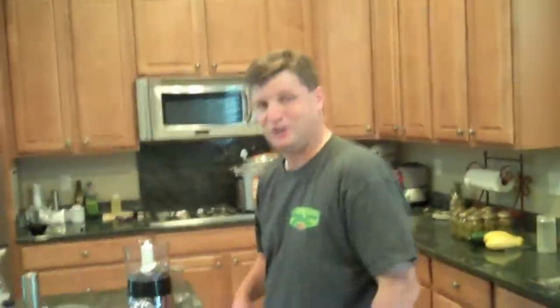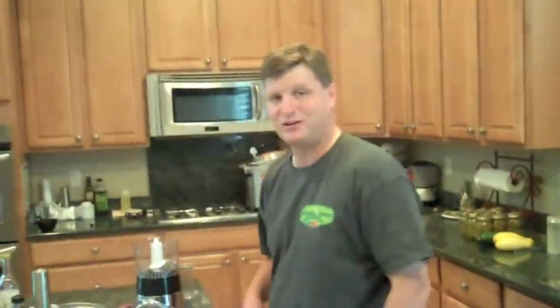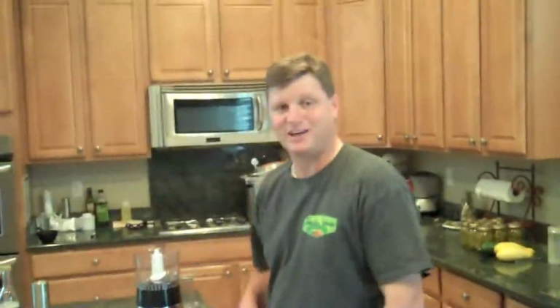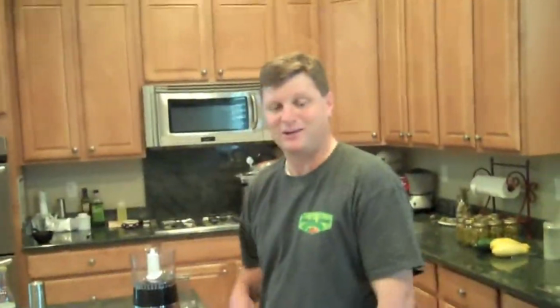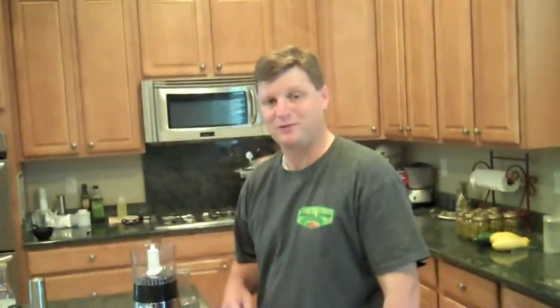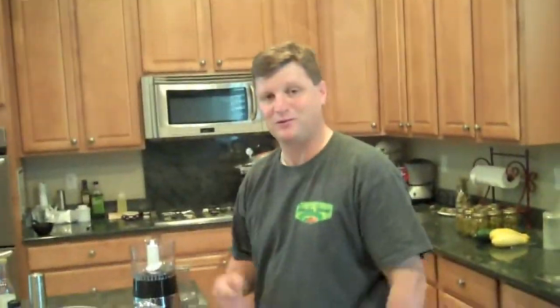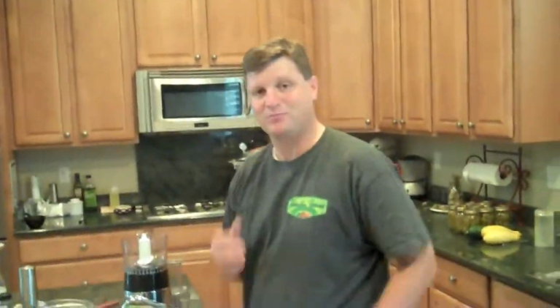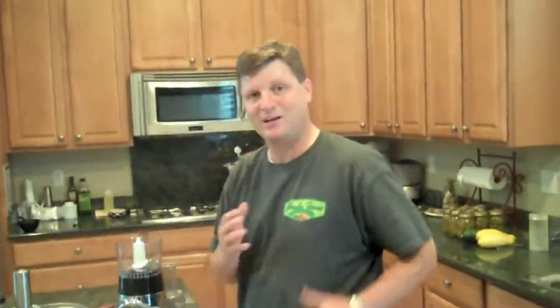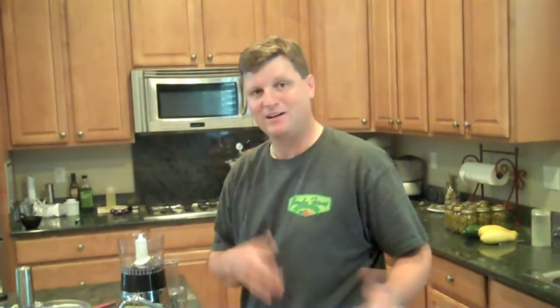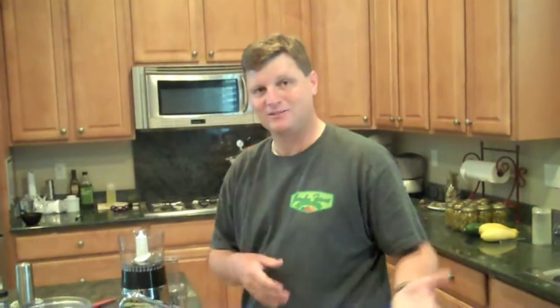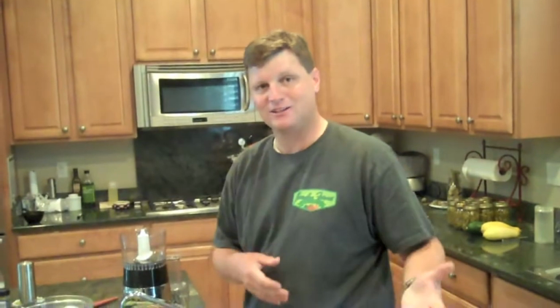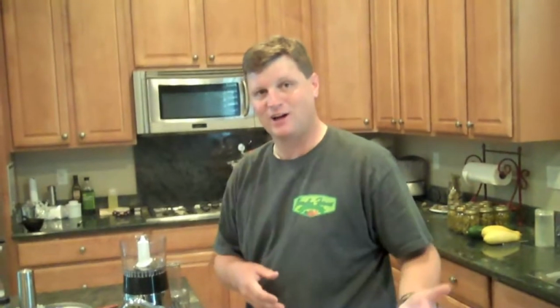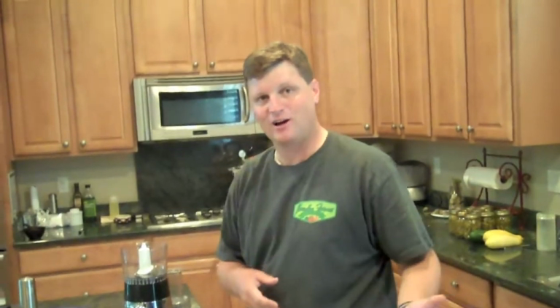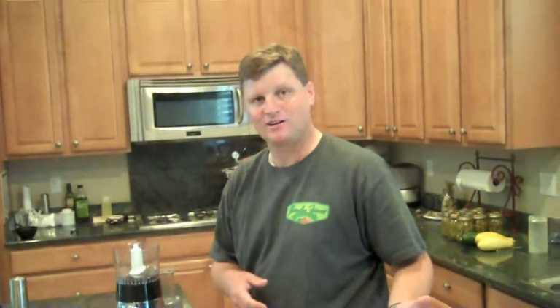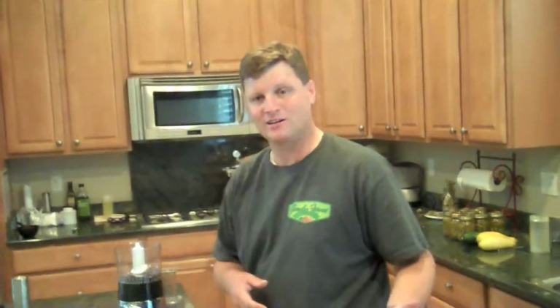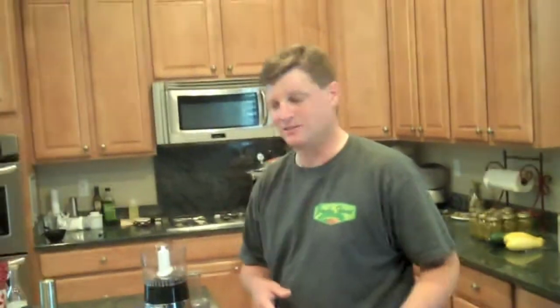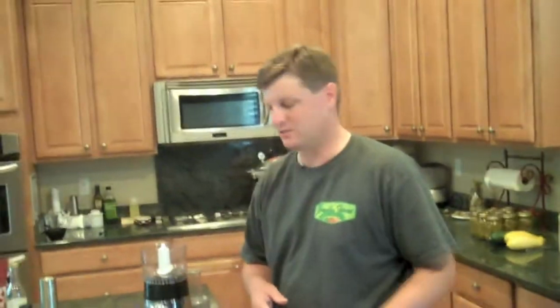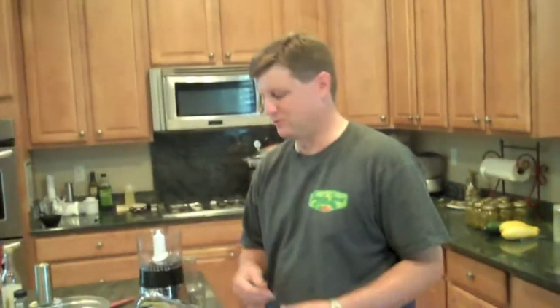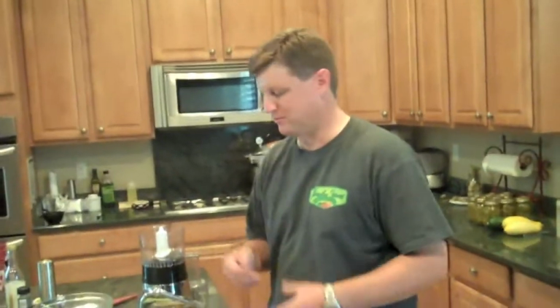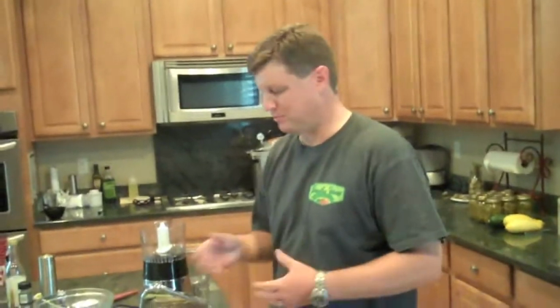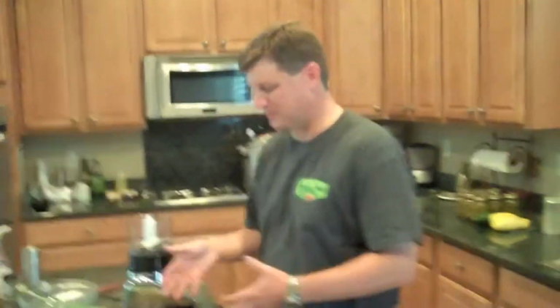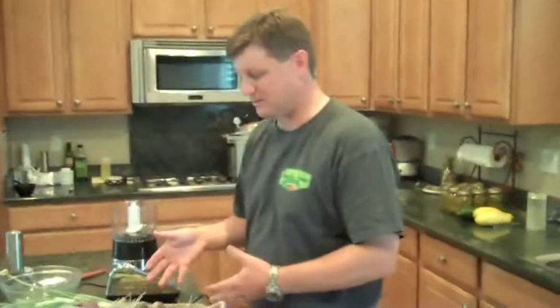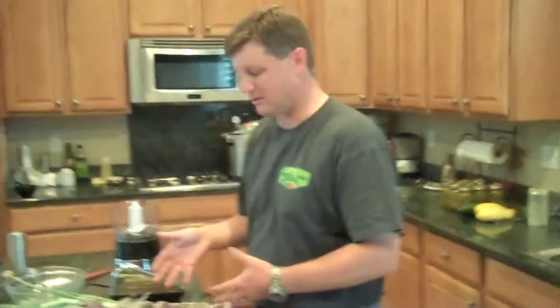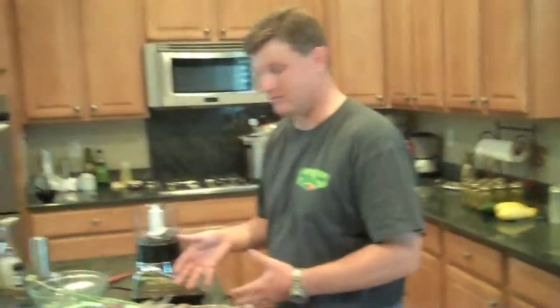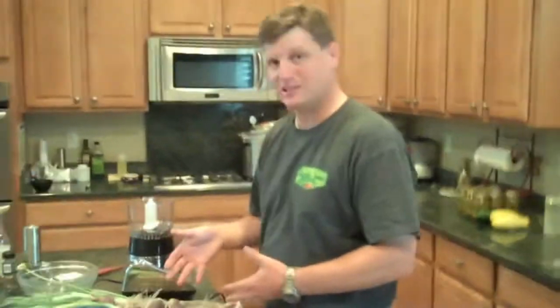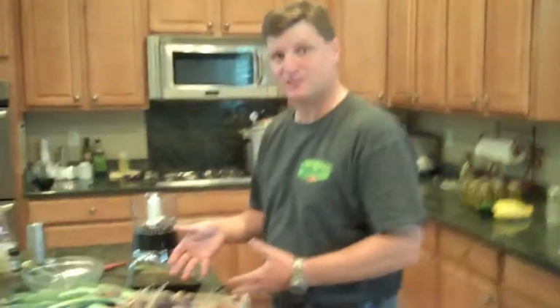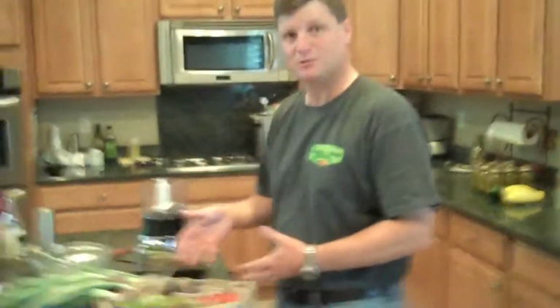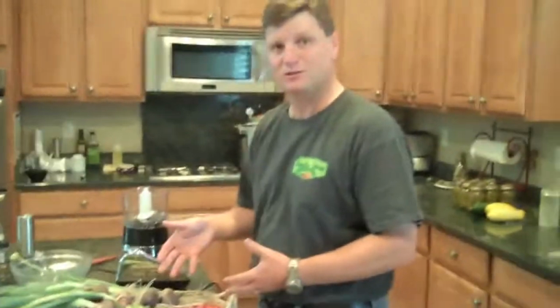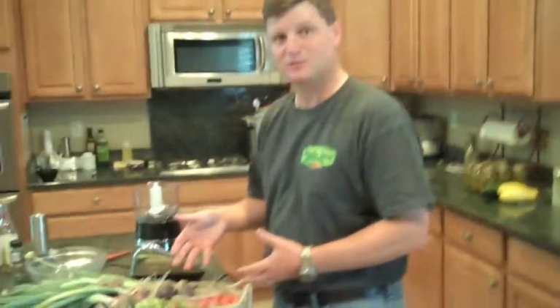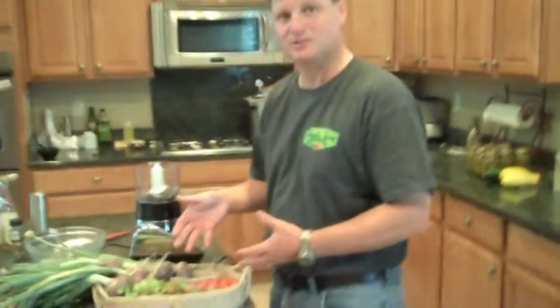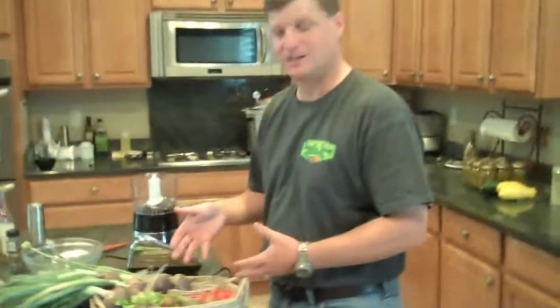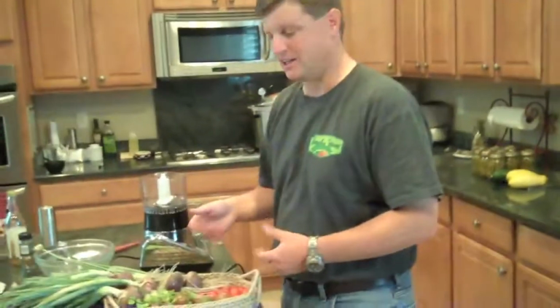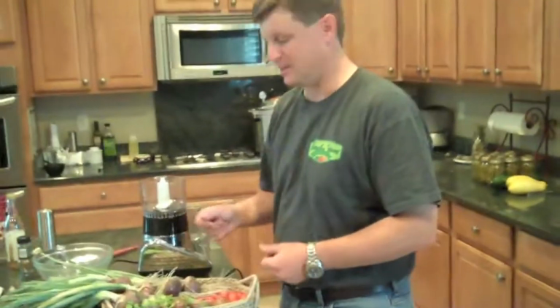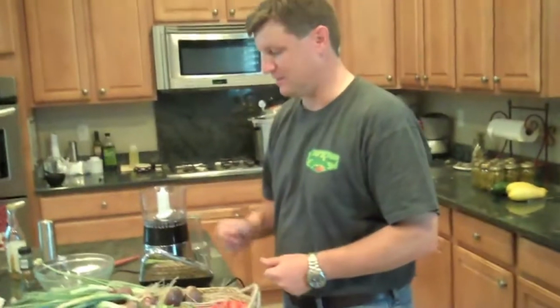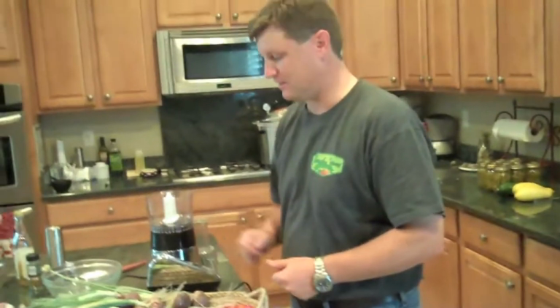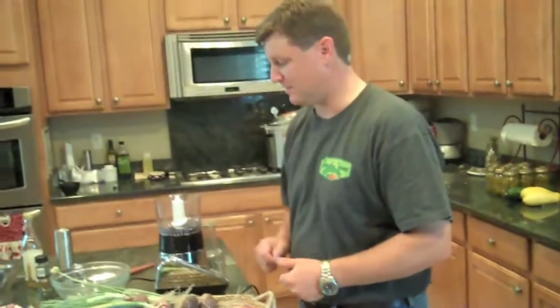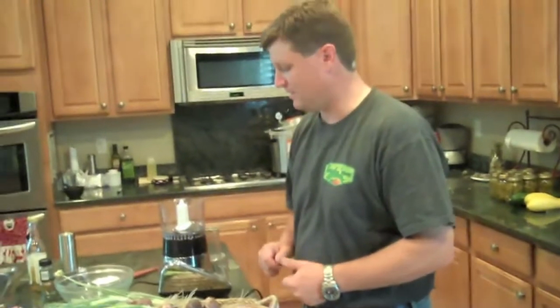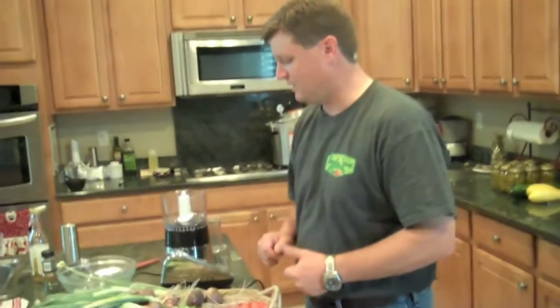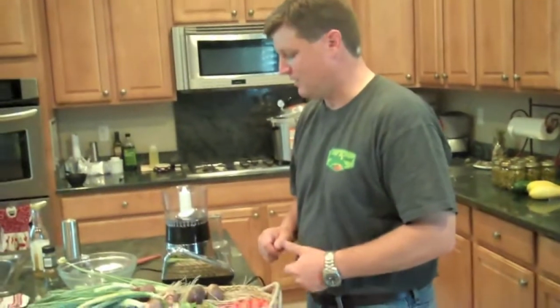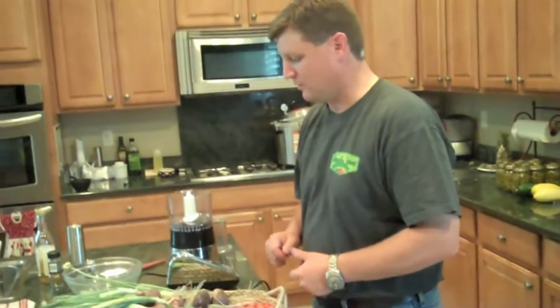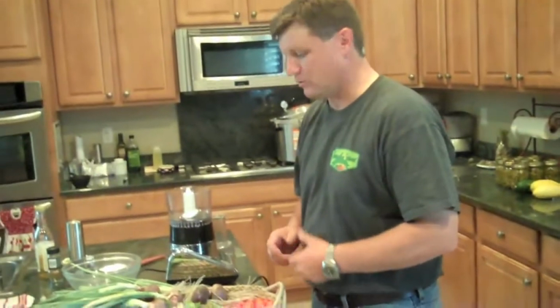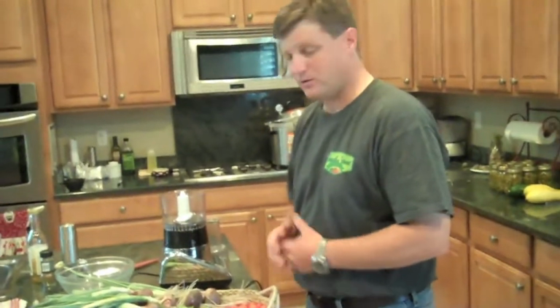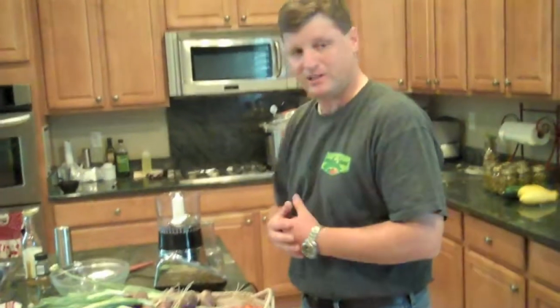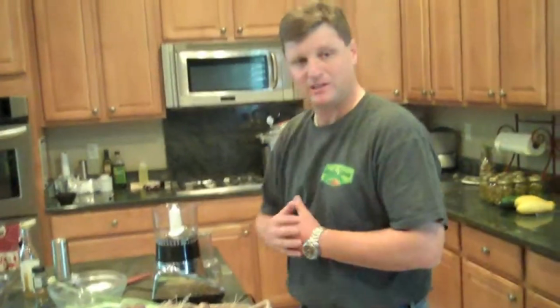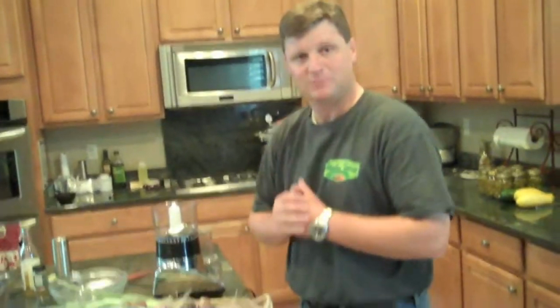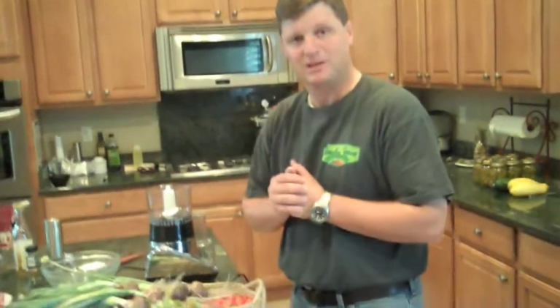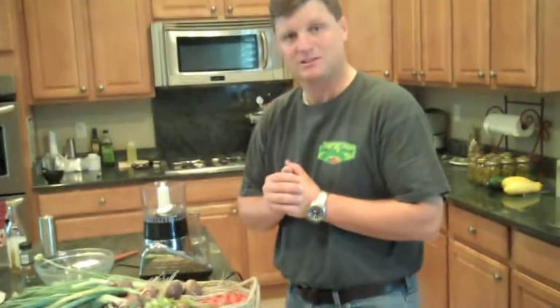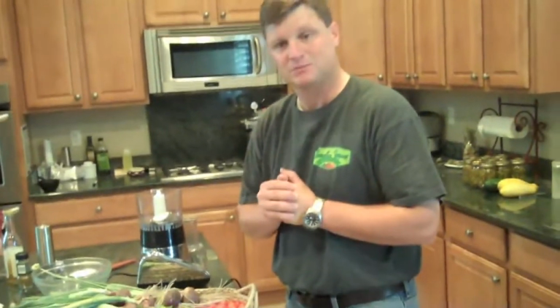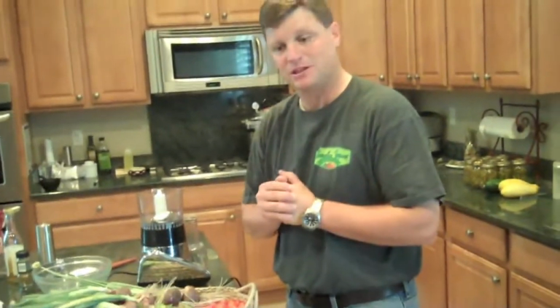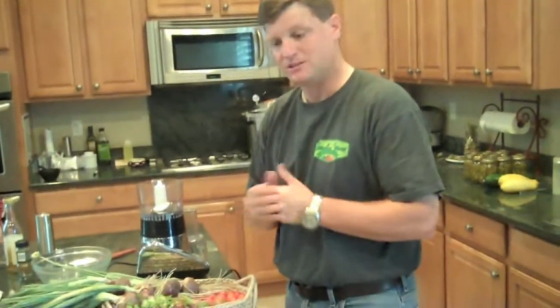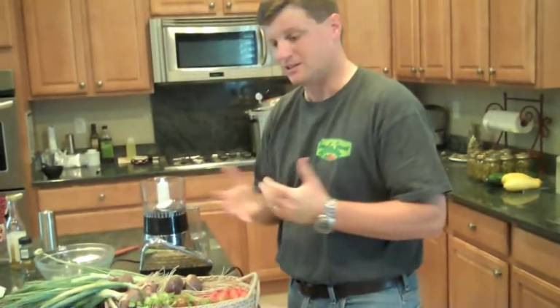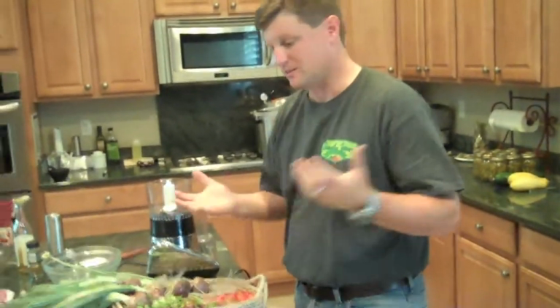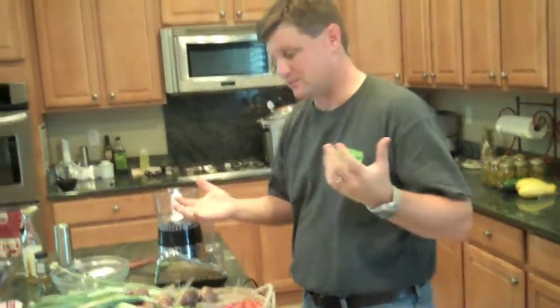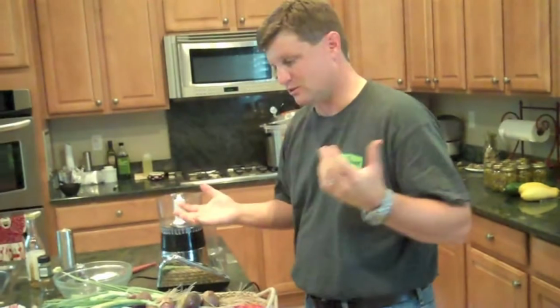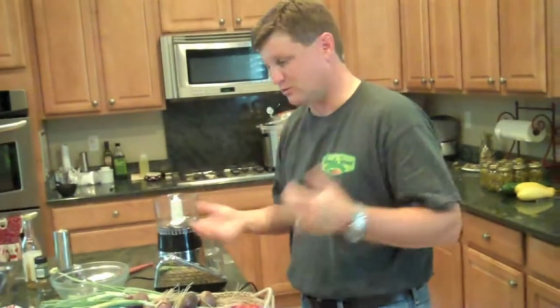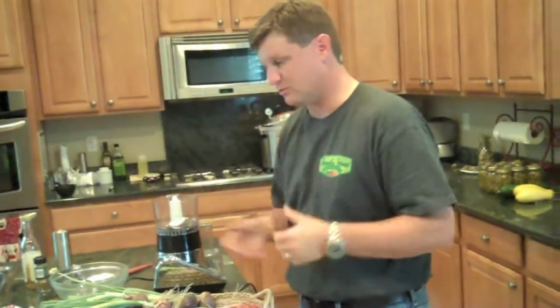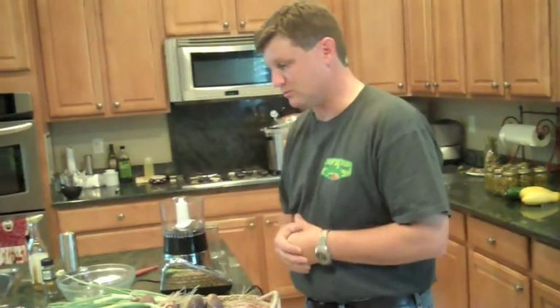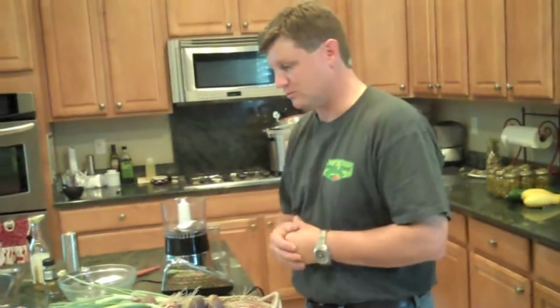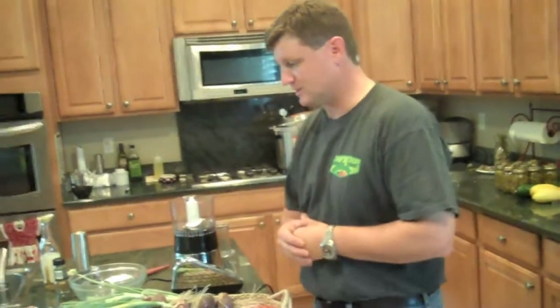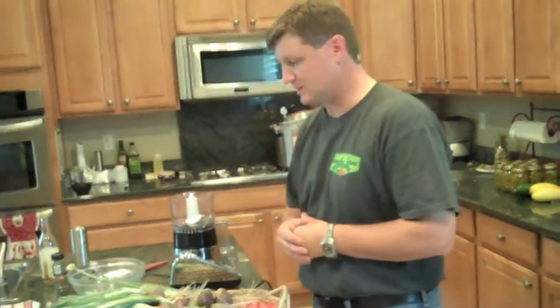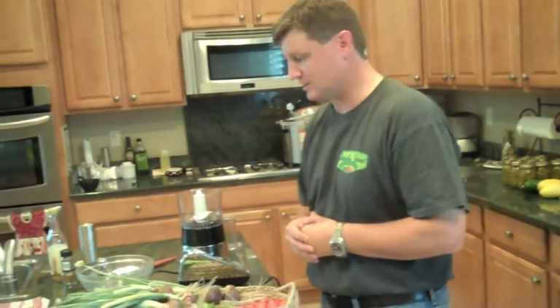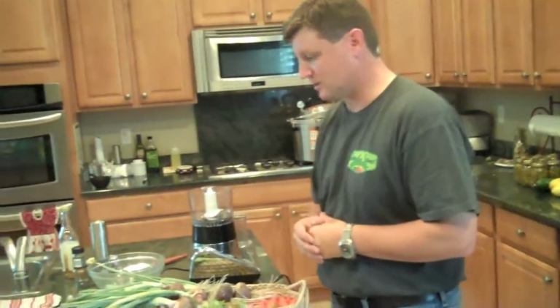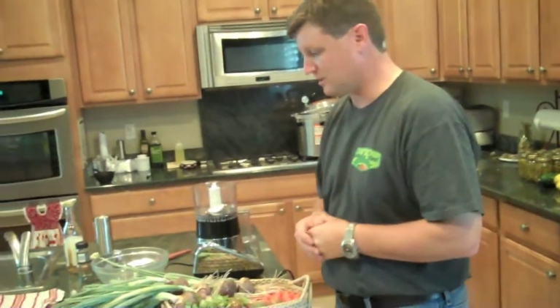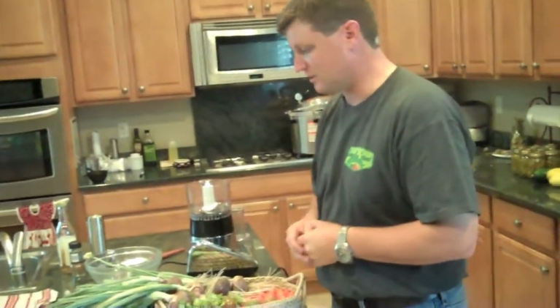Okay, we've been out to the garden. We've picked our vegetables and we're ready to make some salsa. So let's get started.